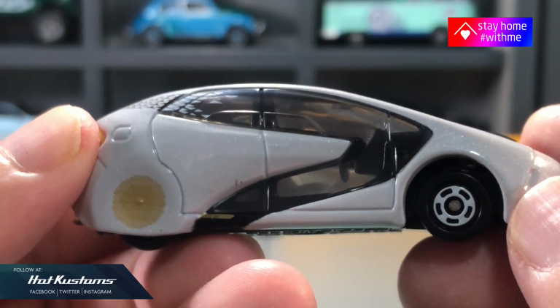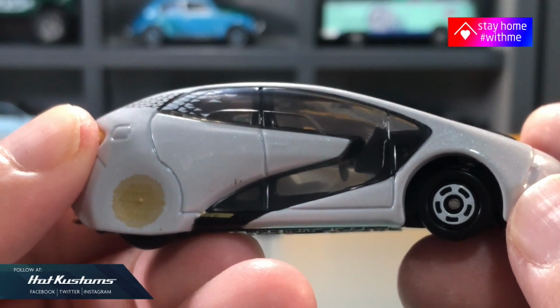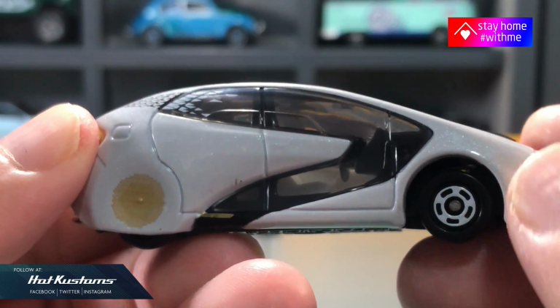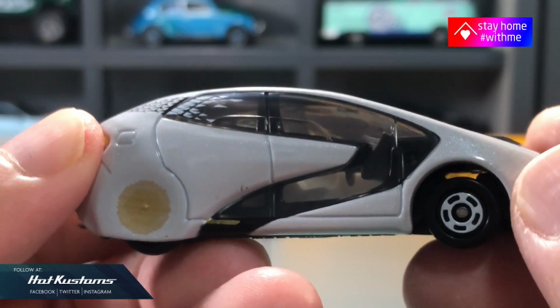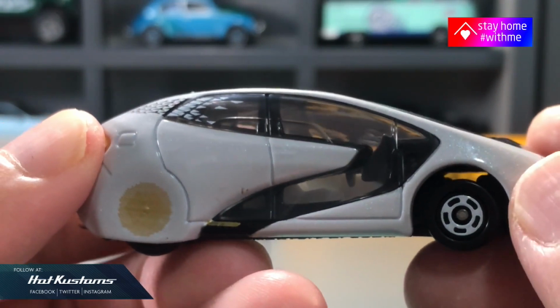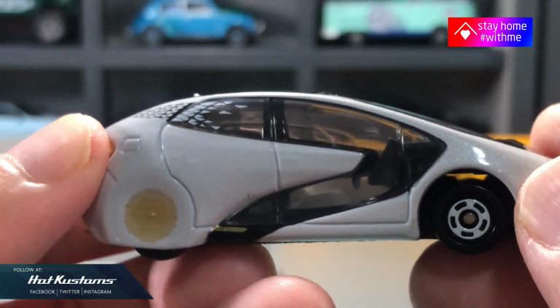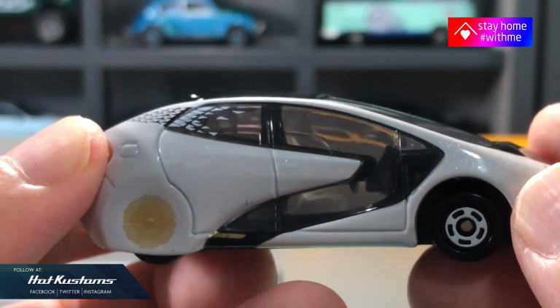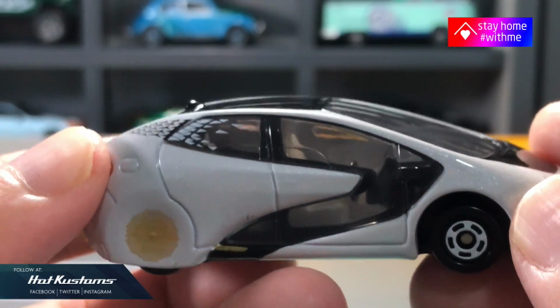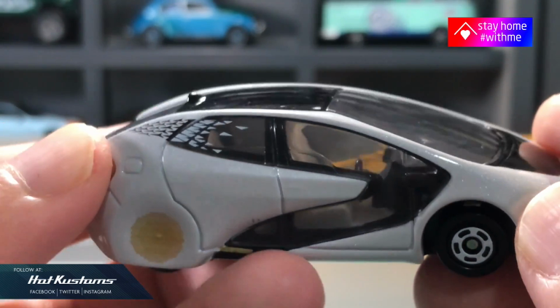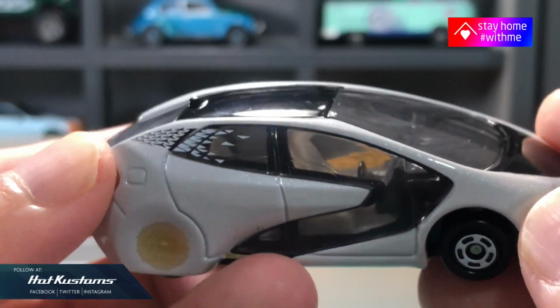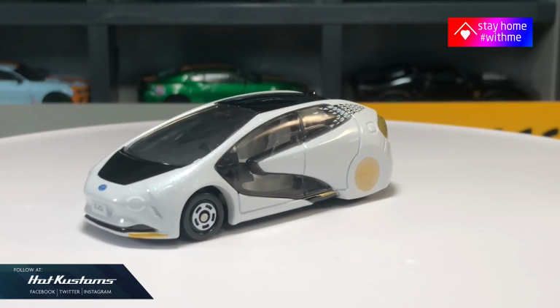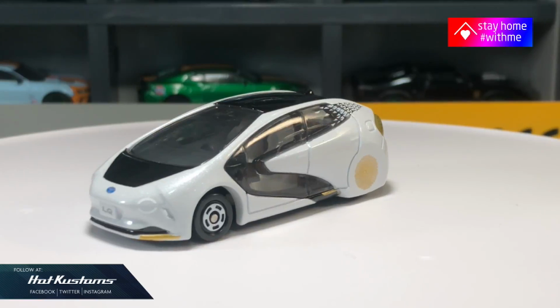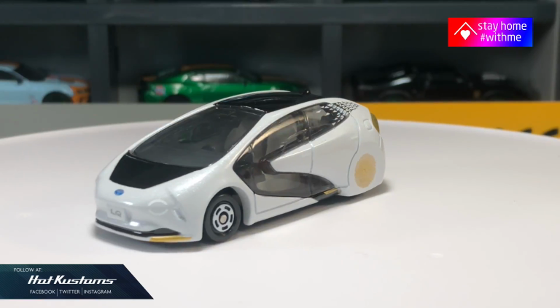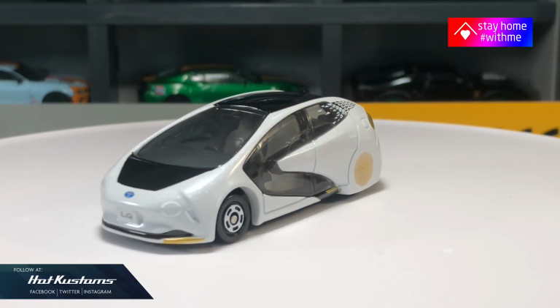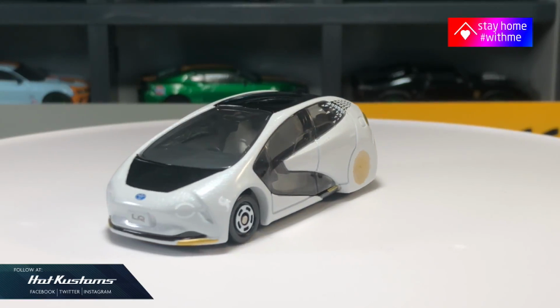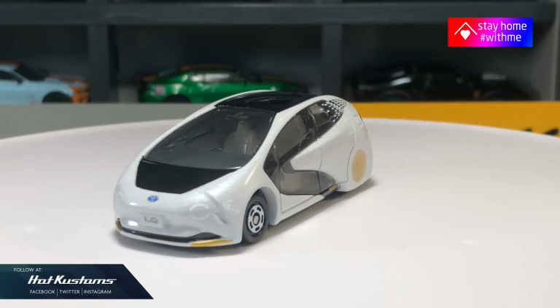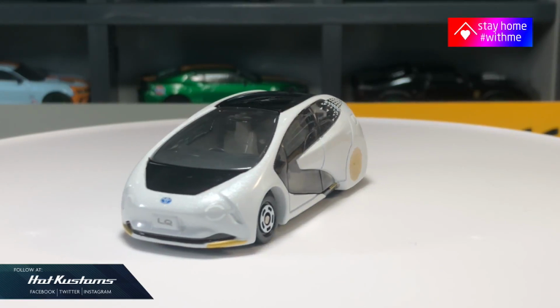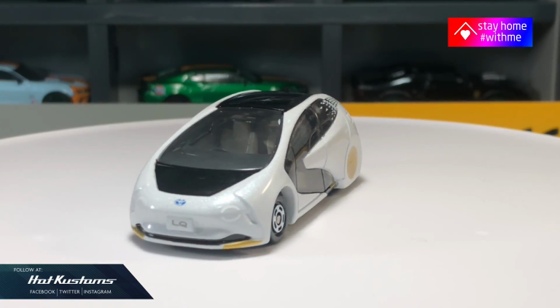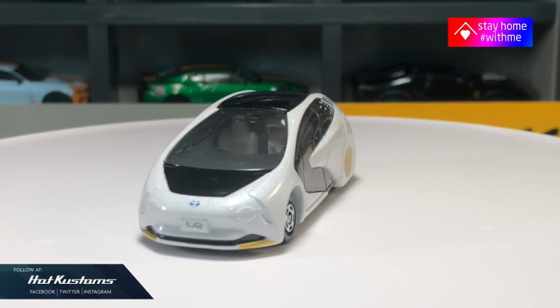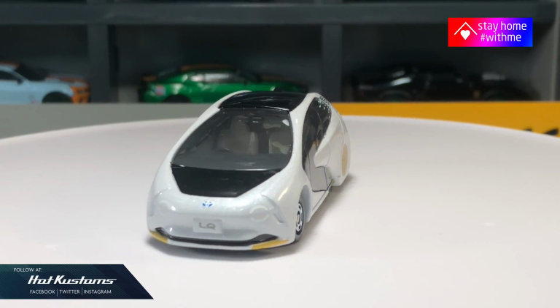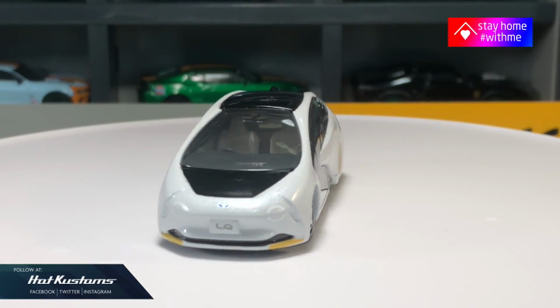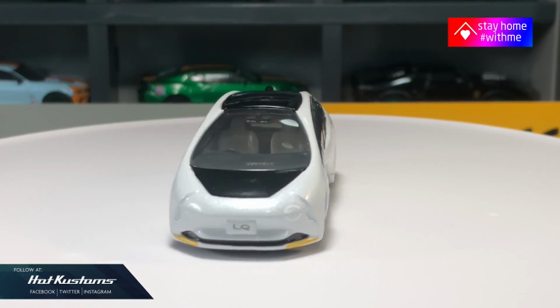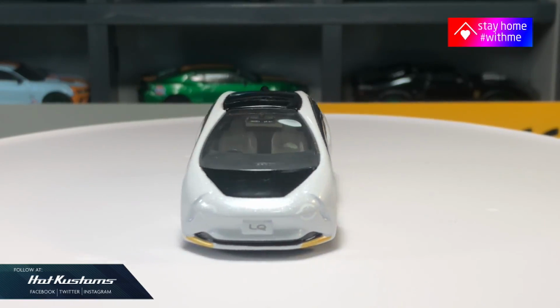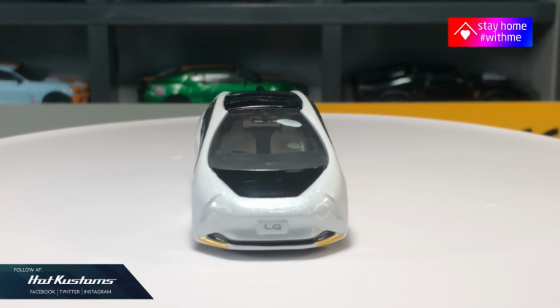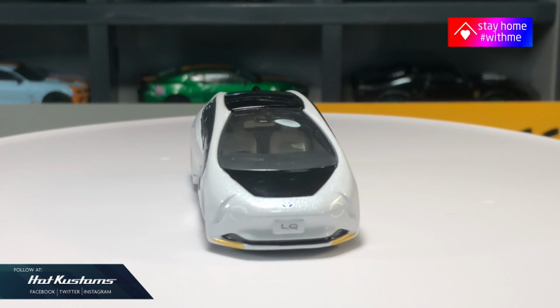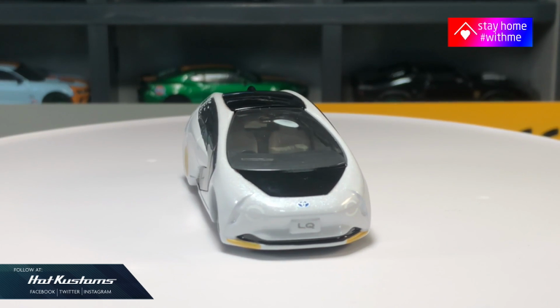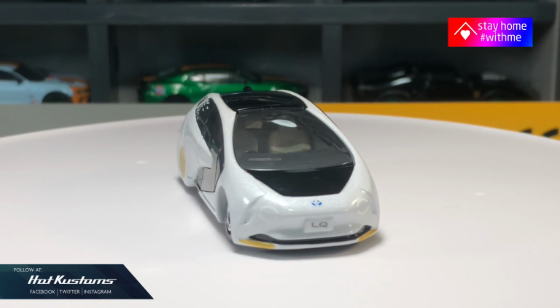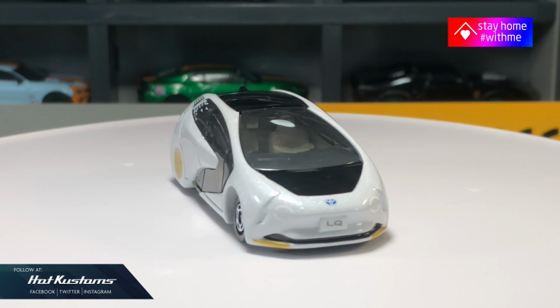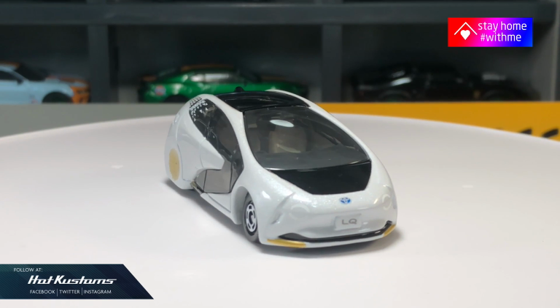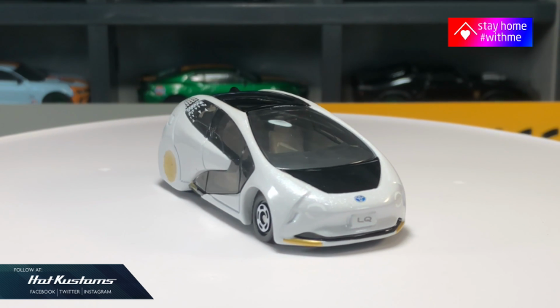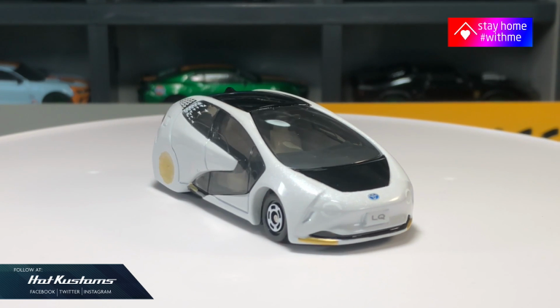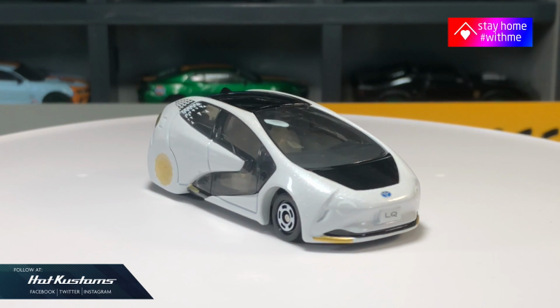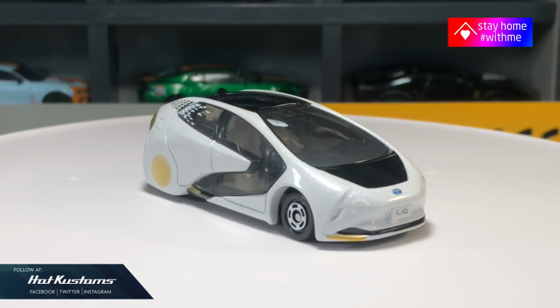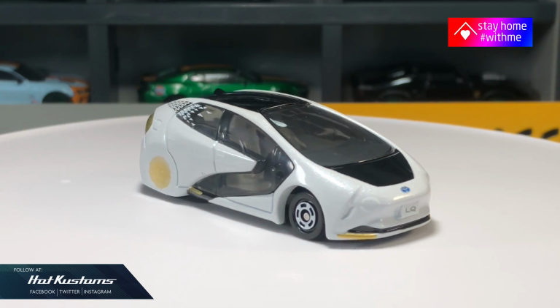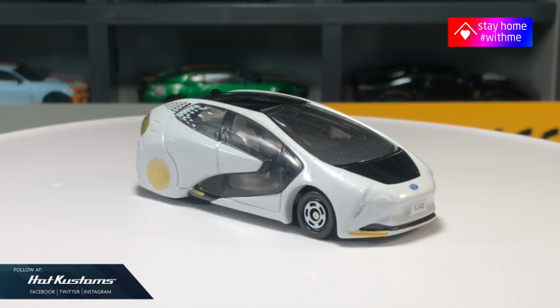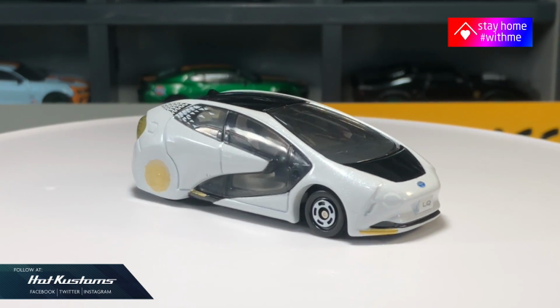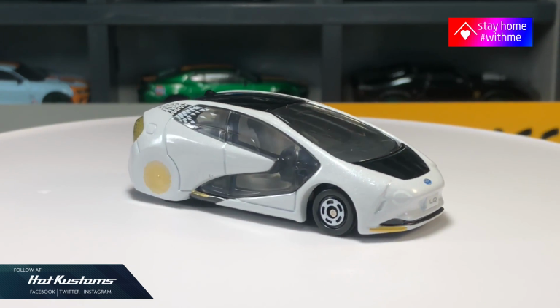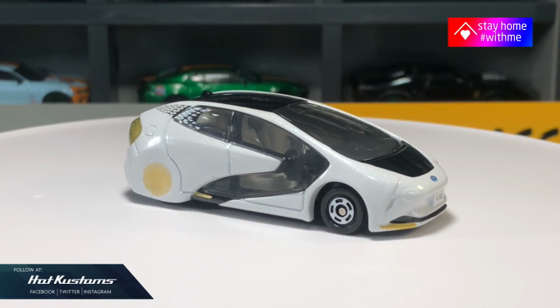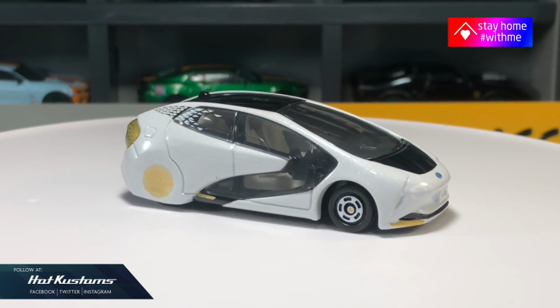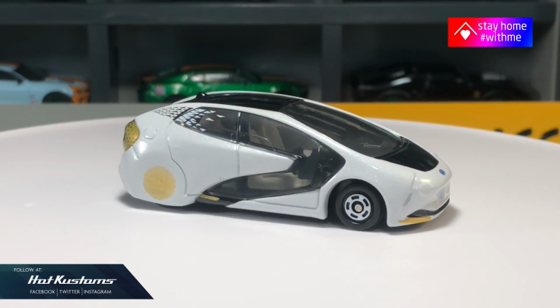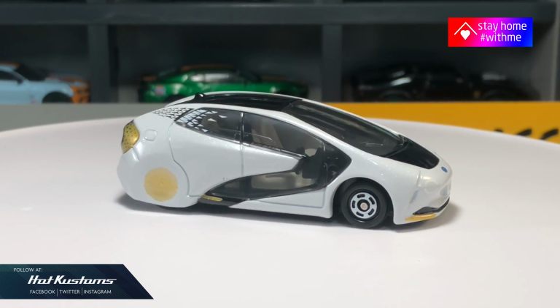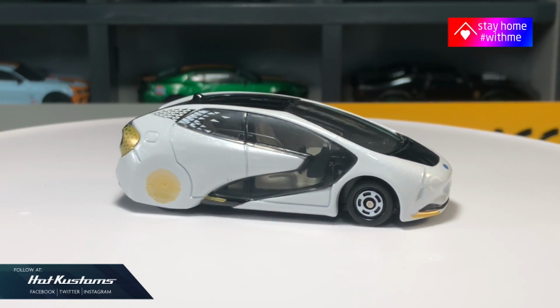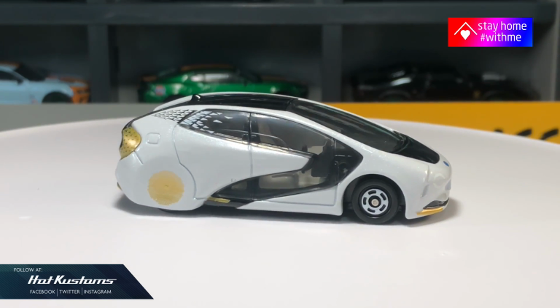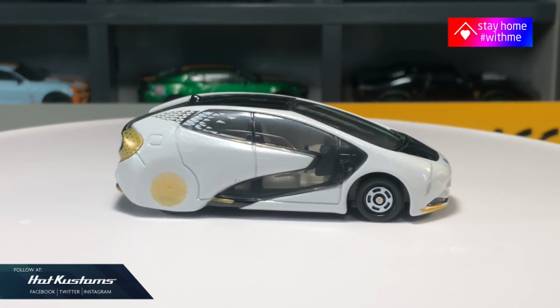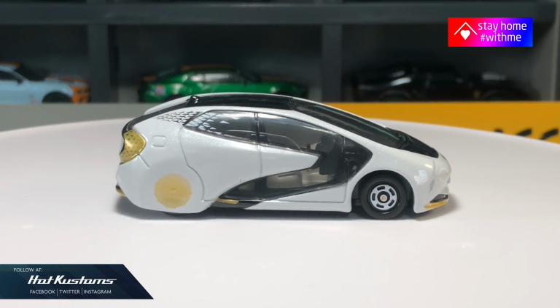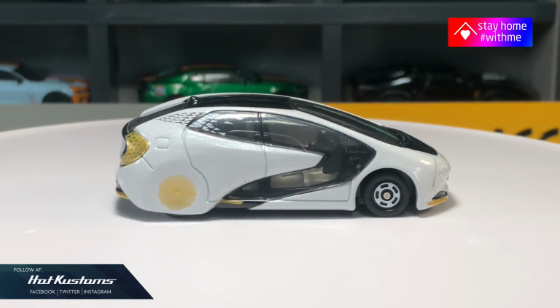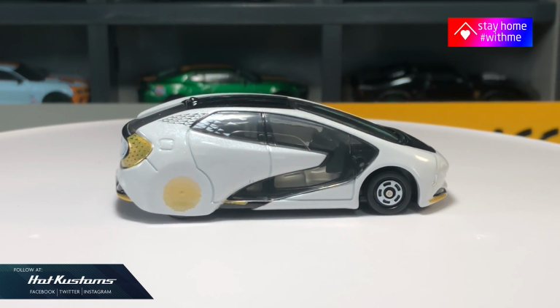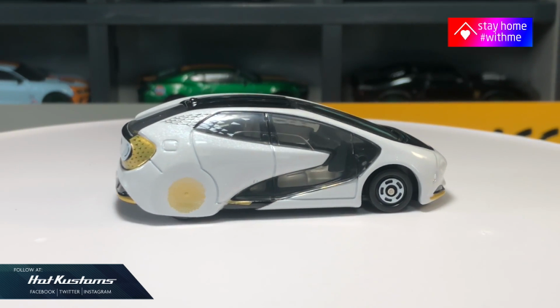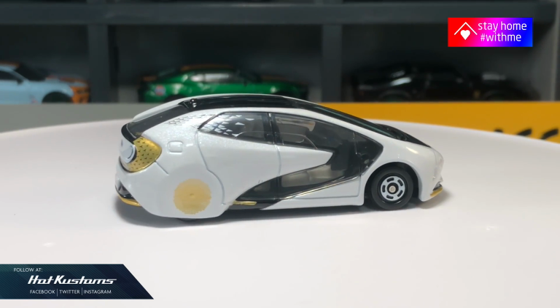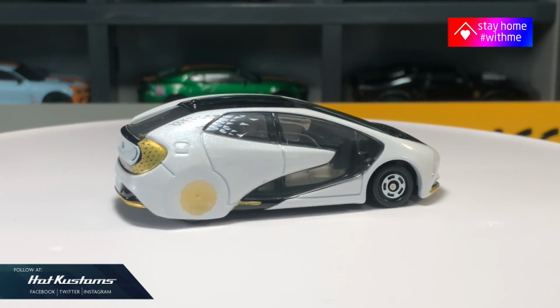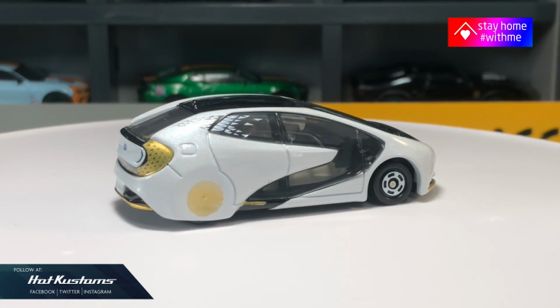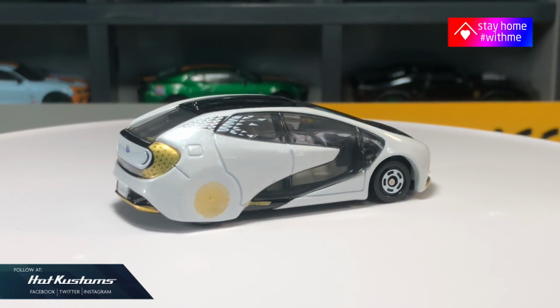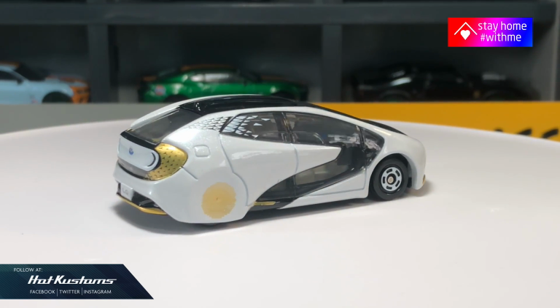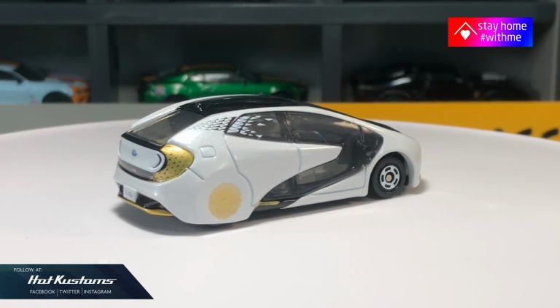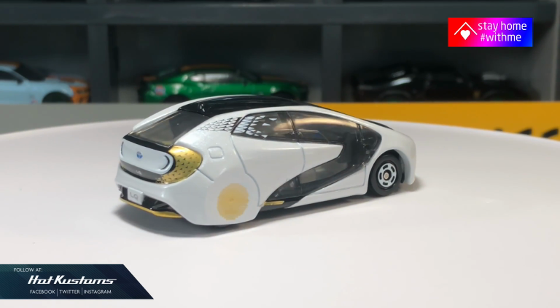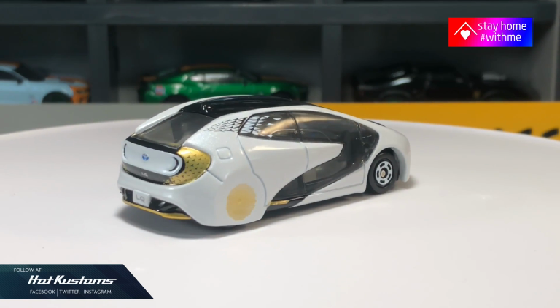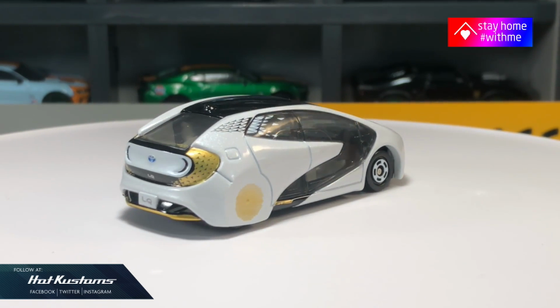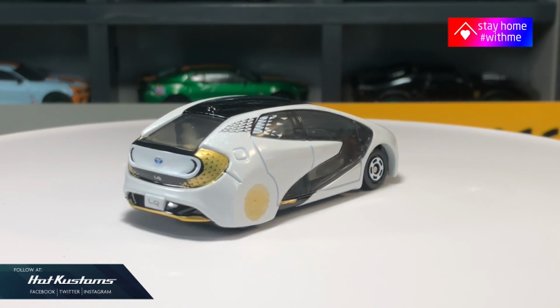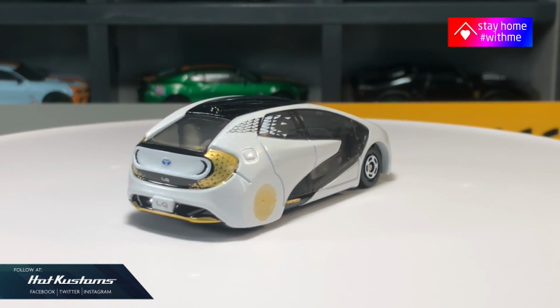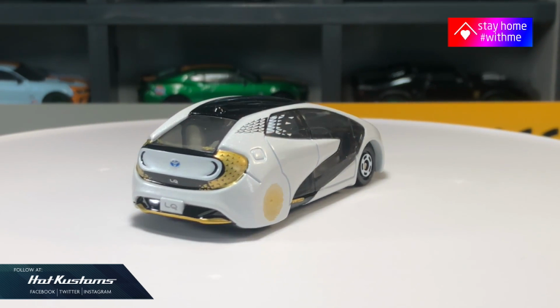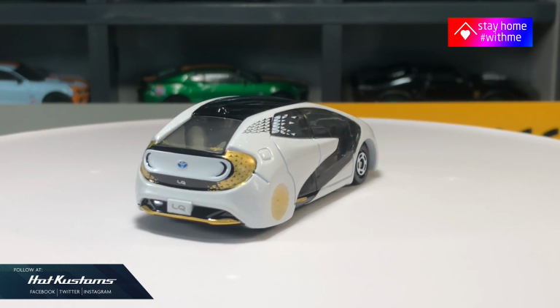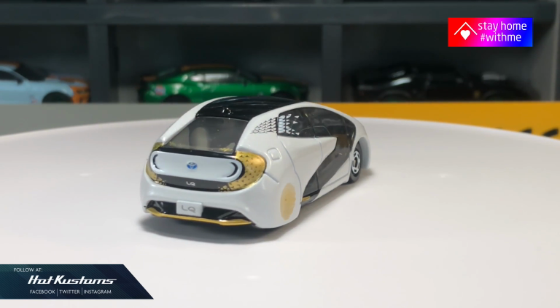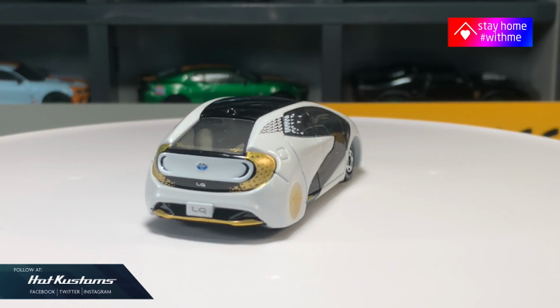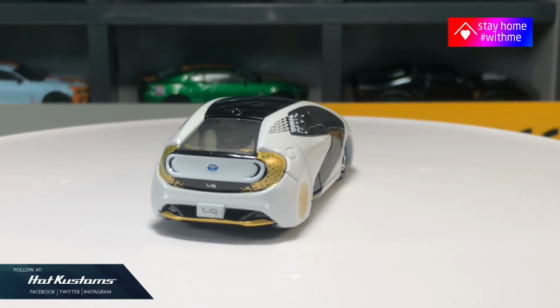More Tomica unboxing coming. Remember to like, share, and subscribe to this channel. Thanks everyone, bye.